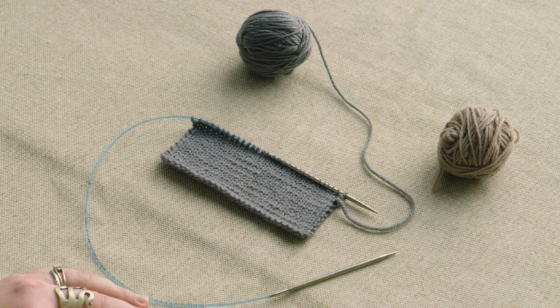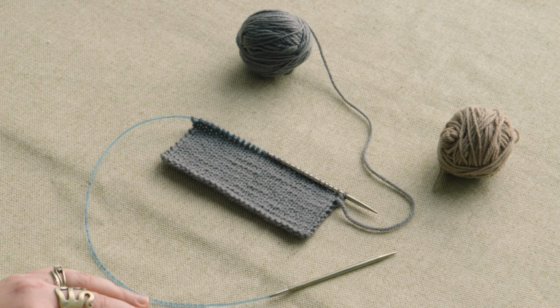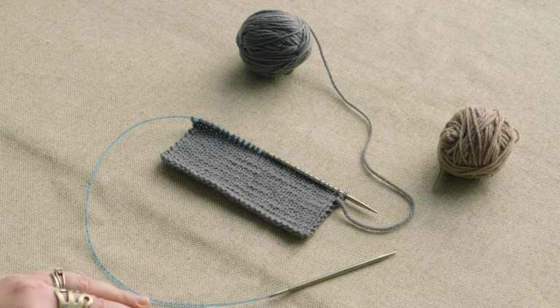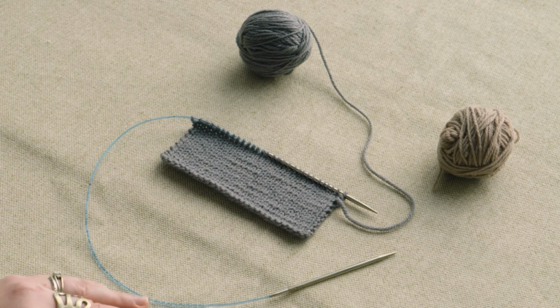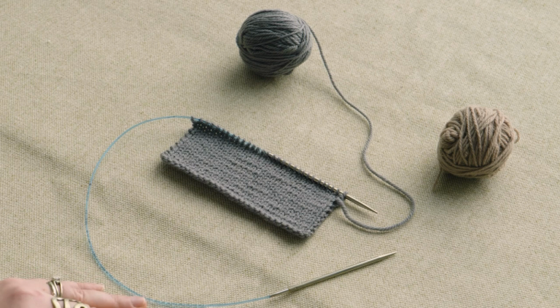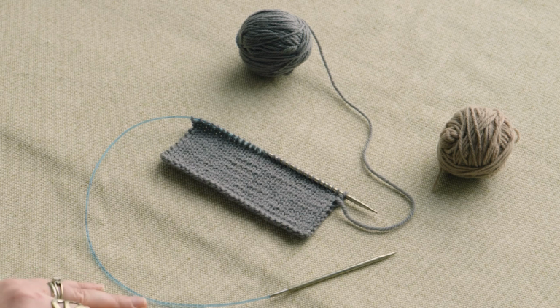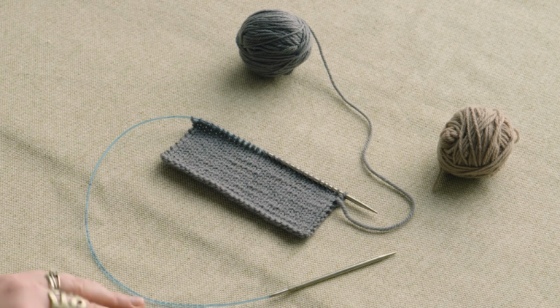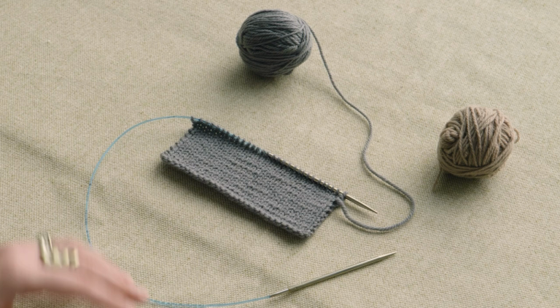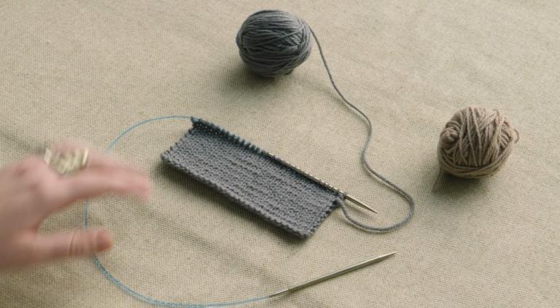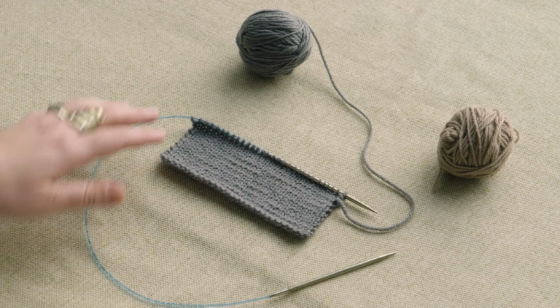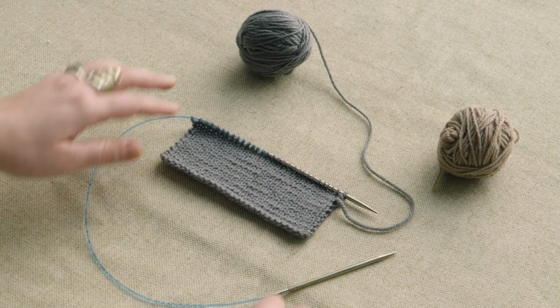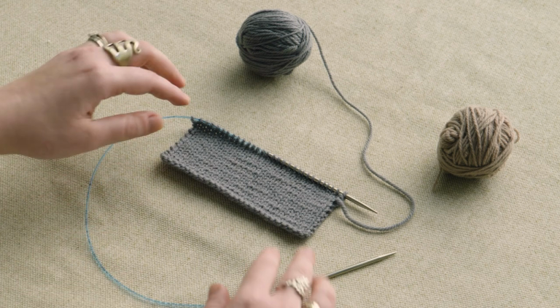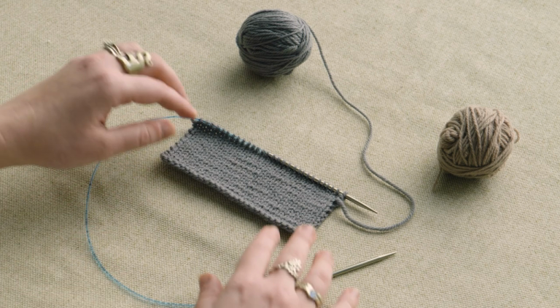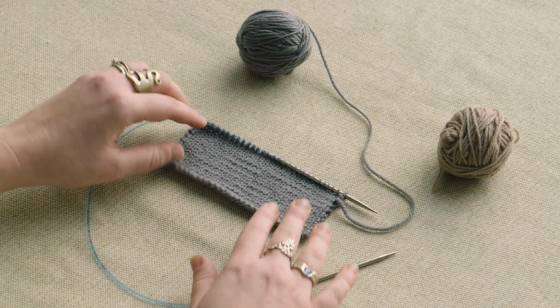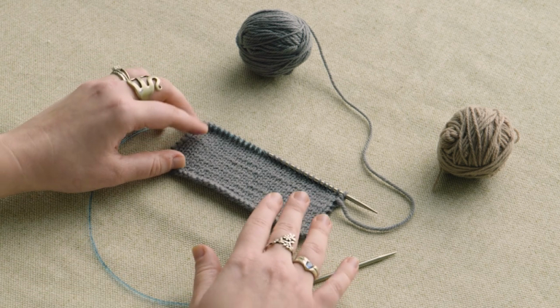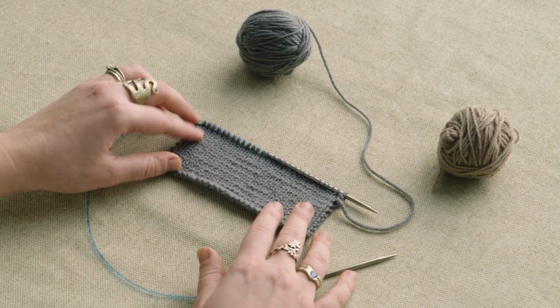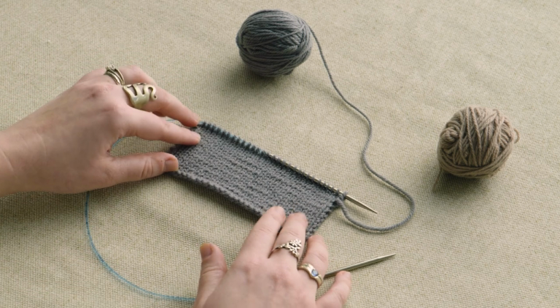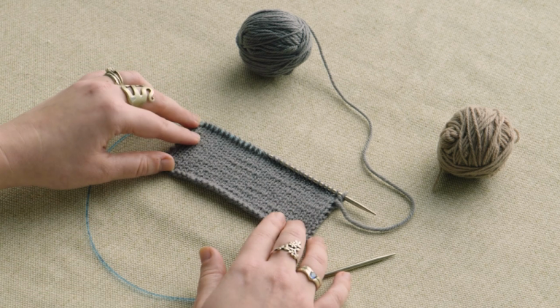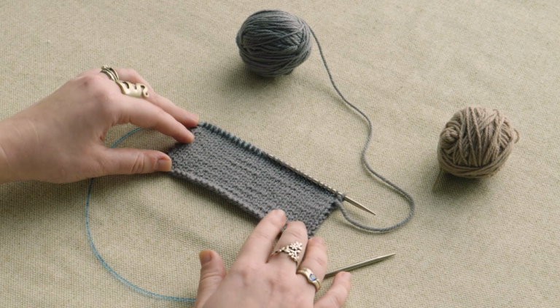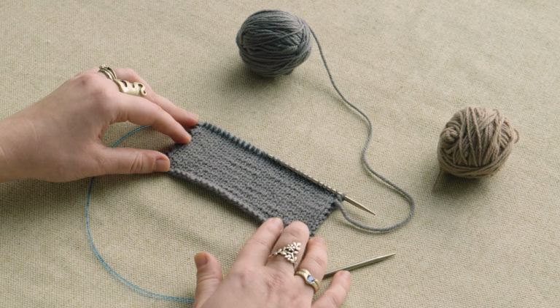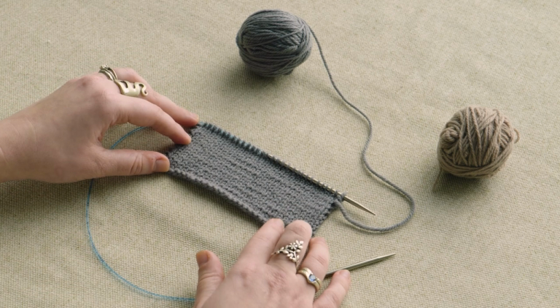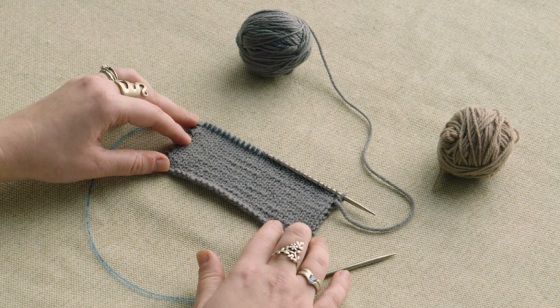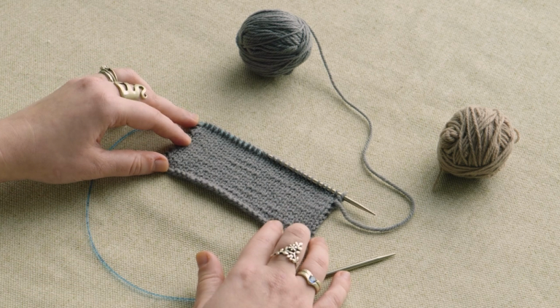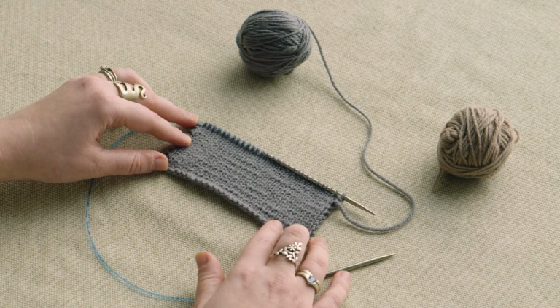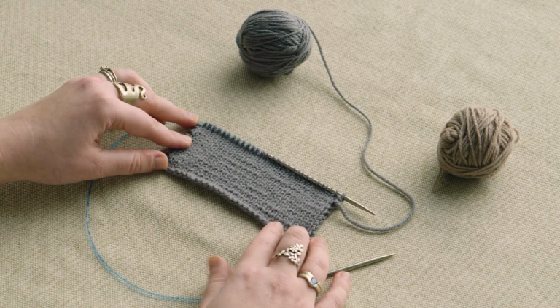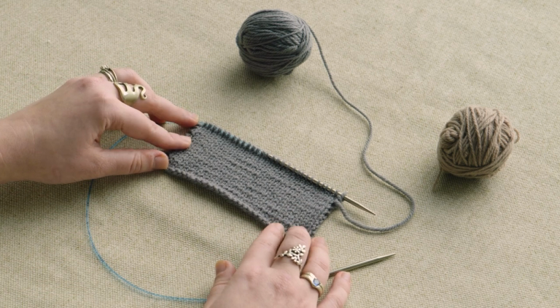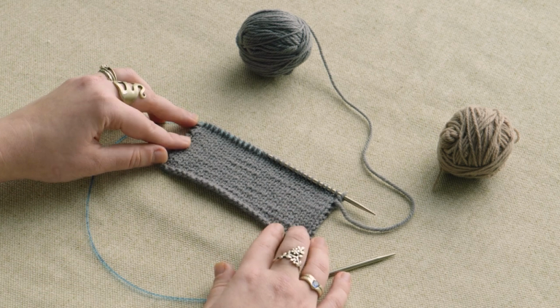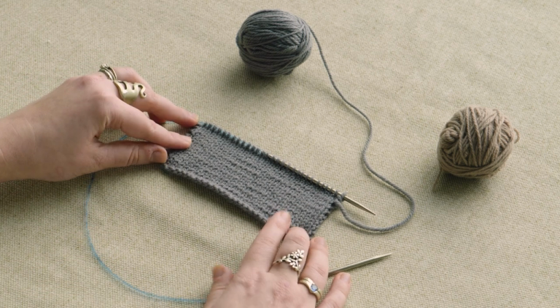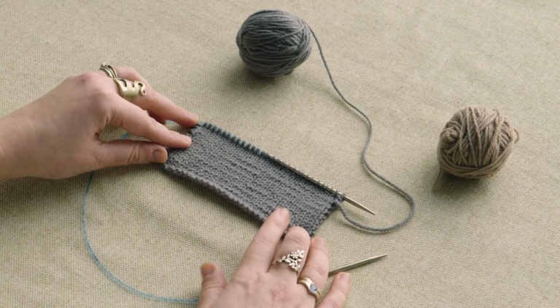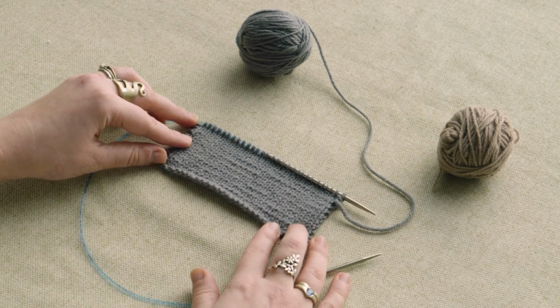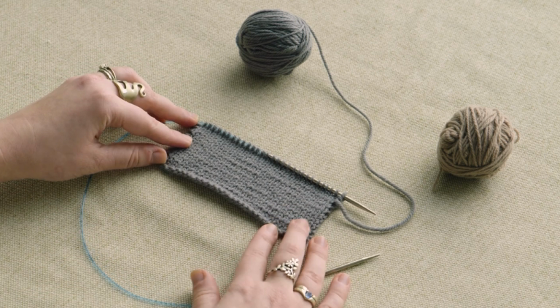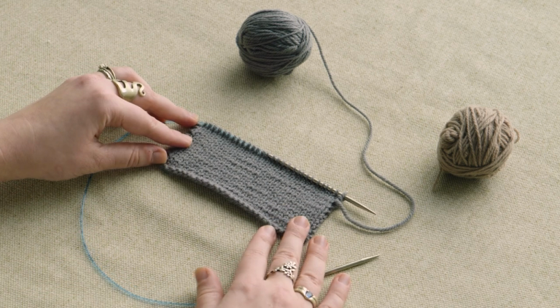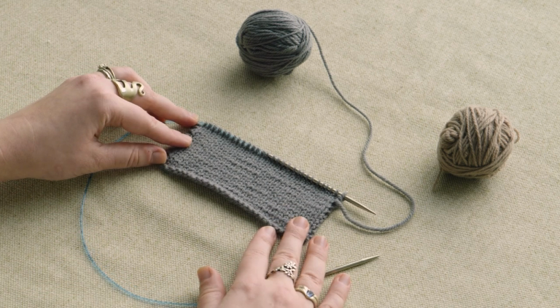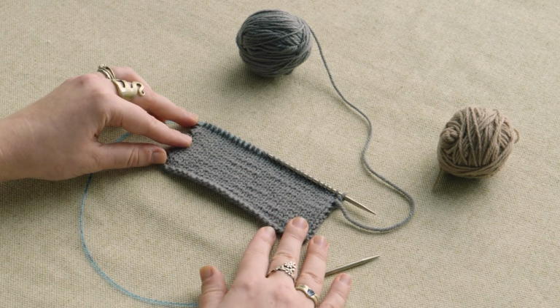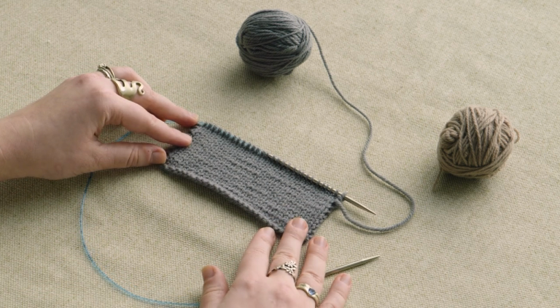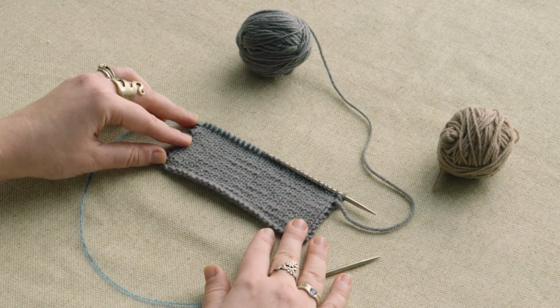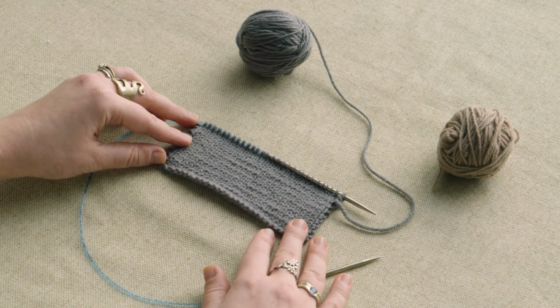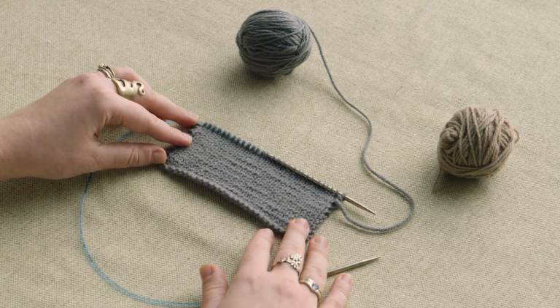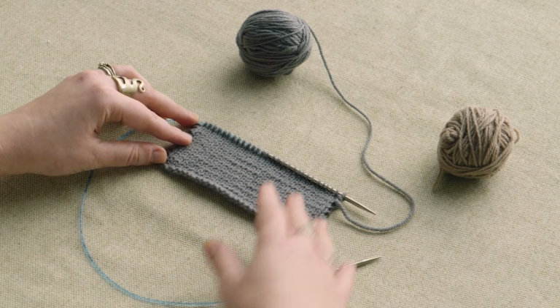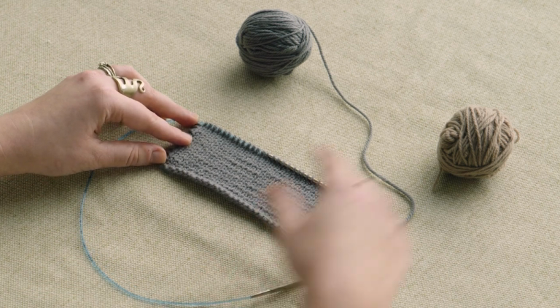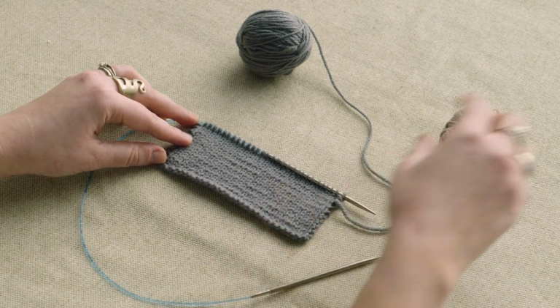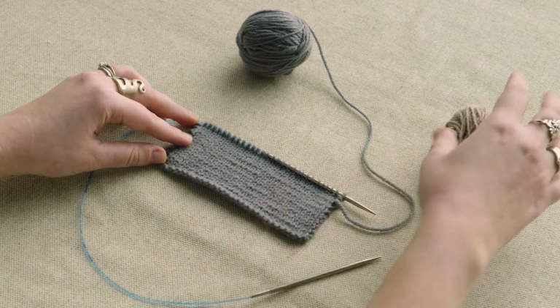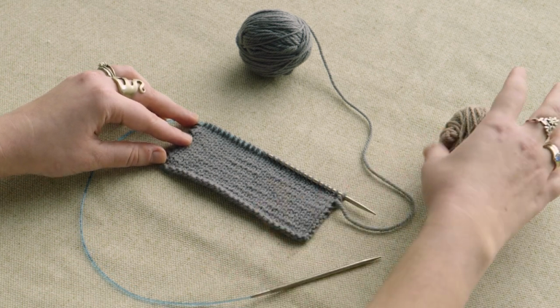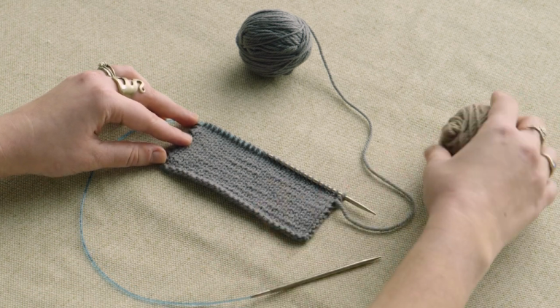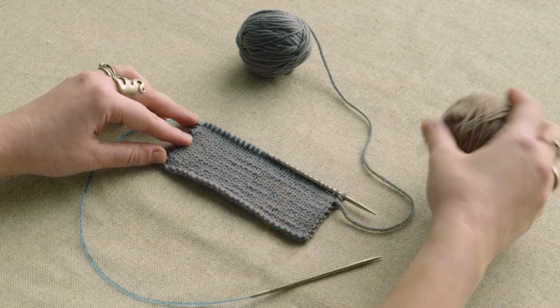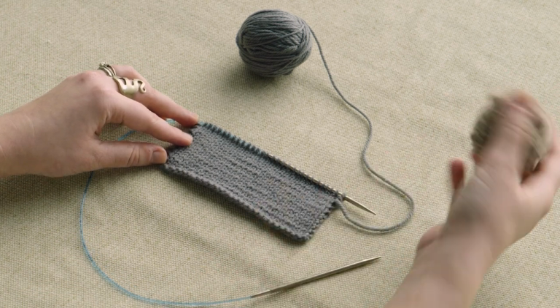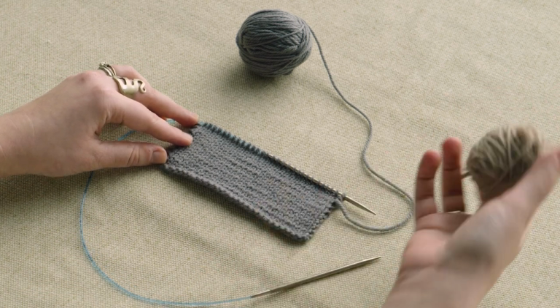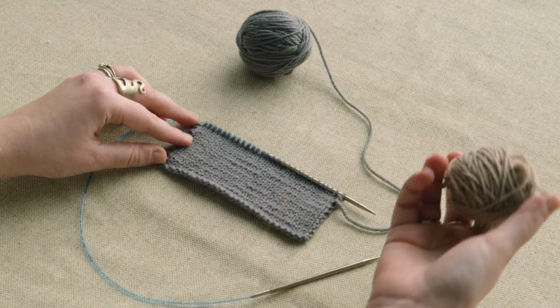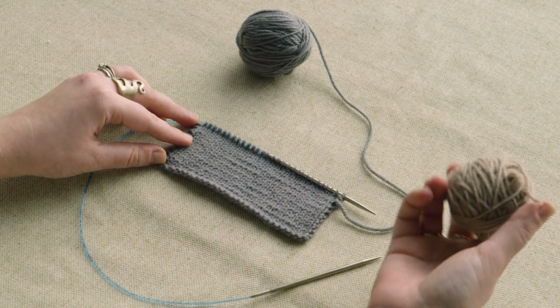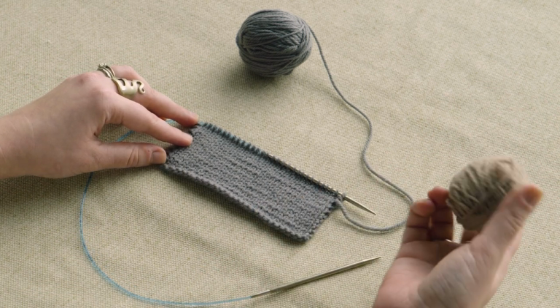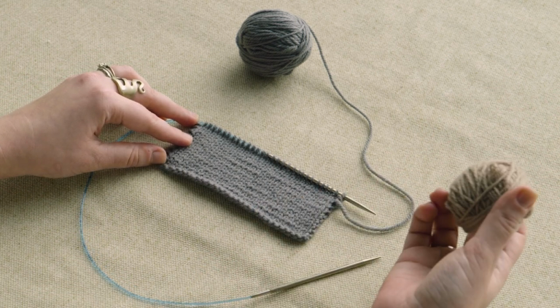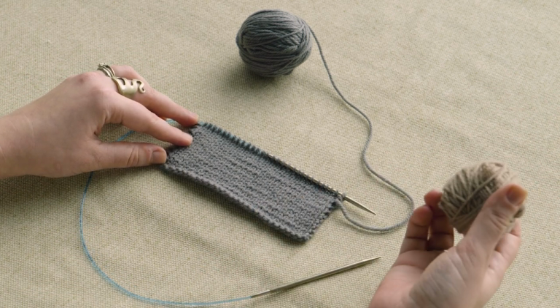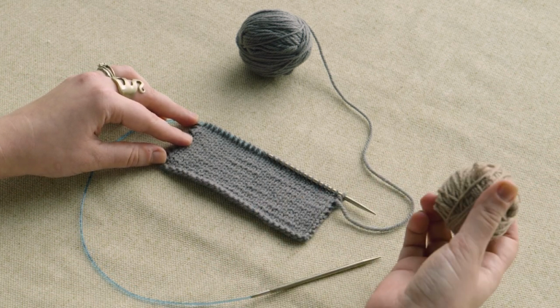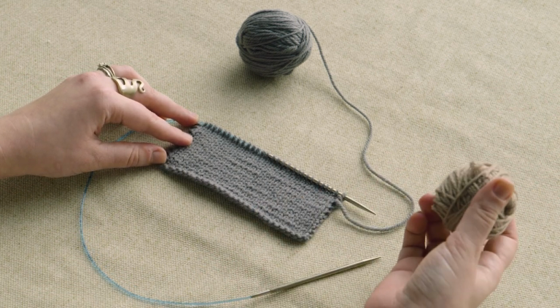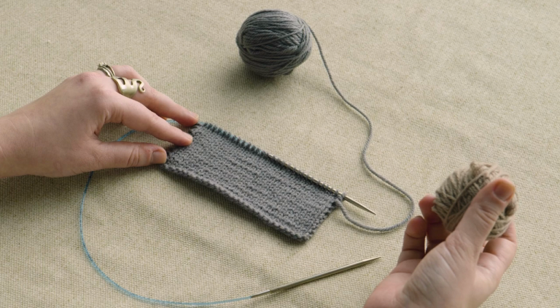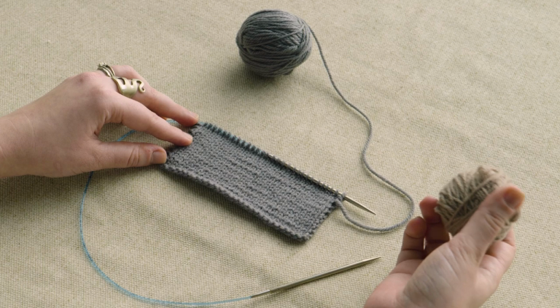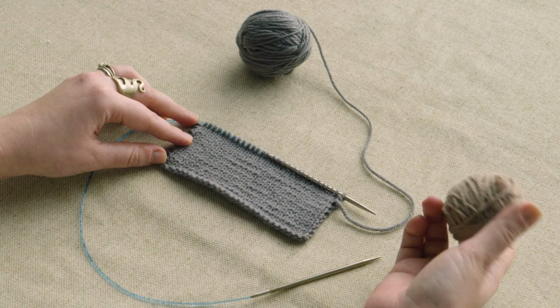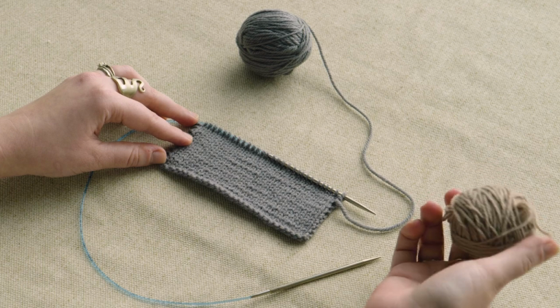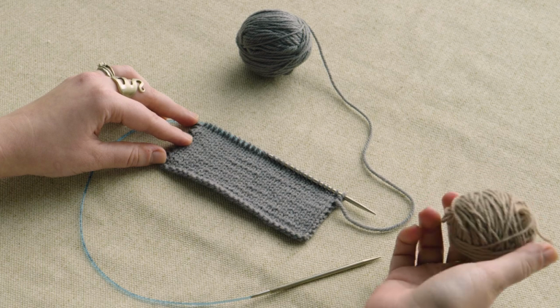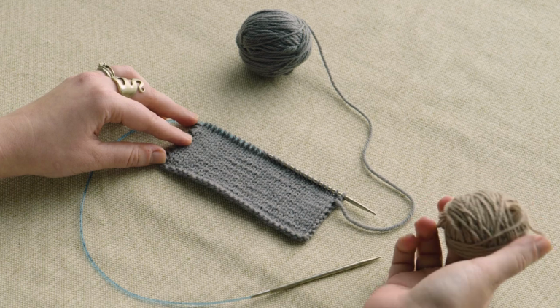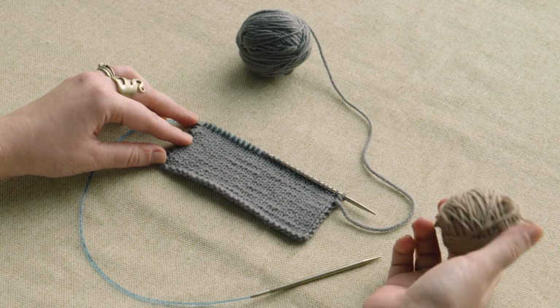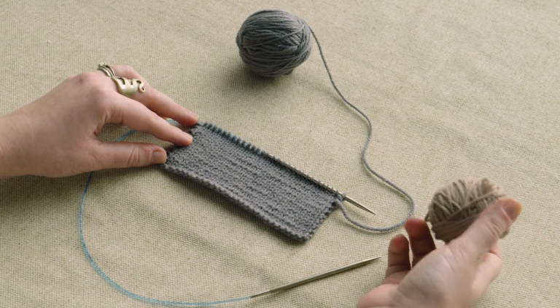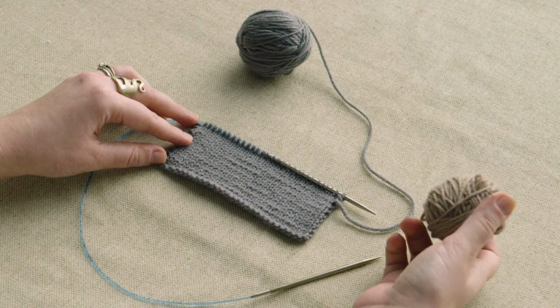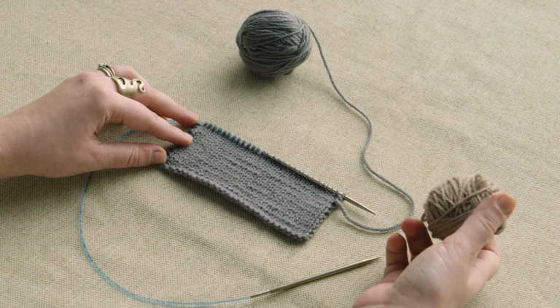Here I have a swatch worked up in one color and I'm going to work the short rows in a contrasting color to help them stand out.